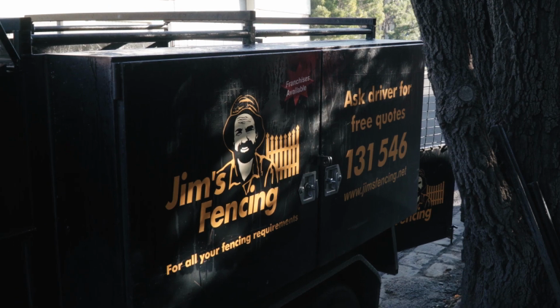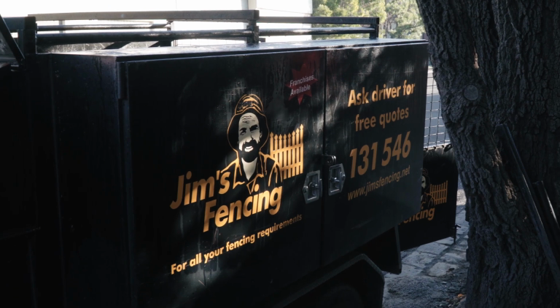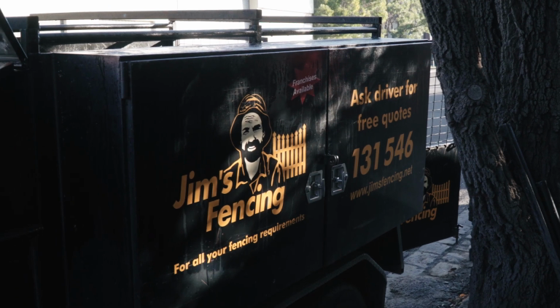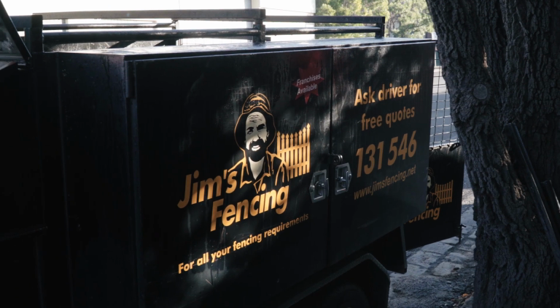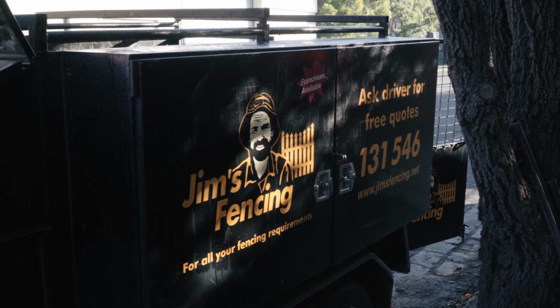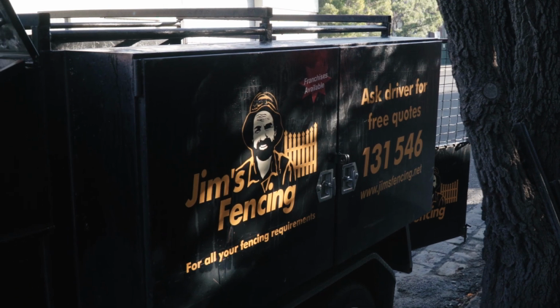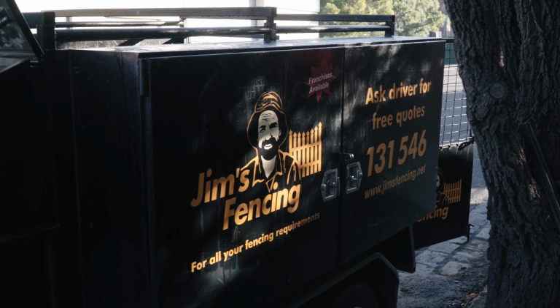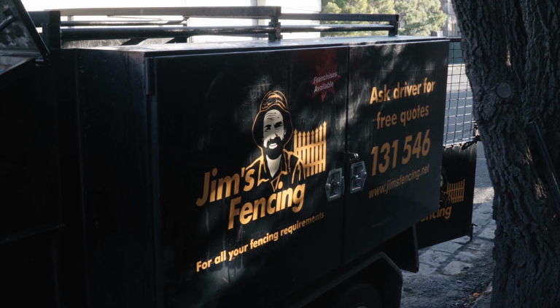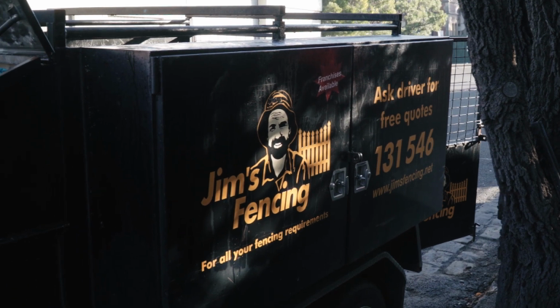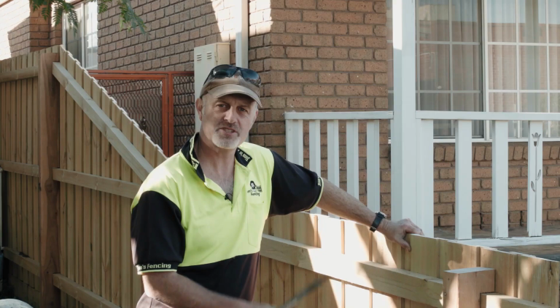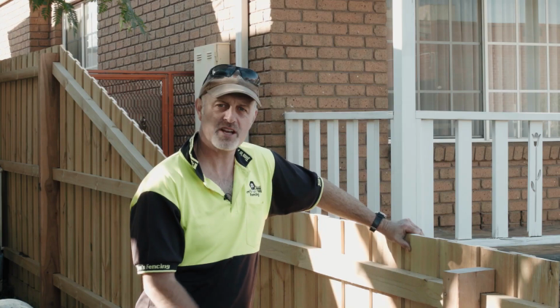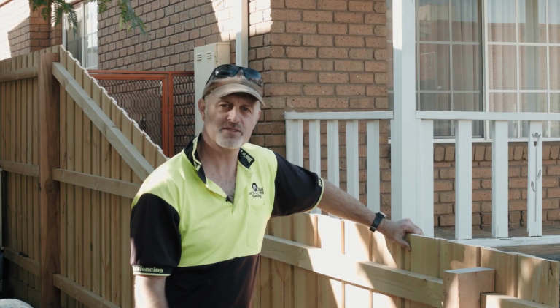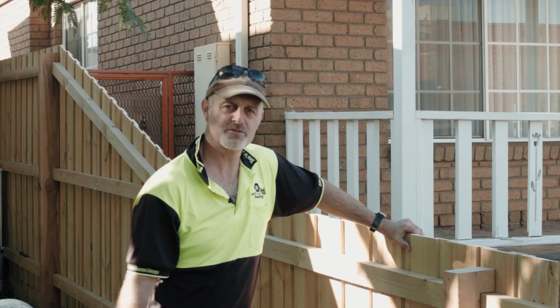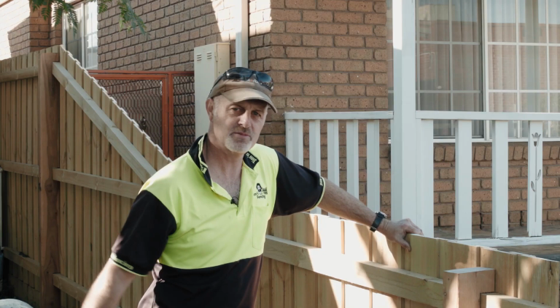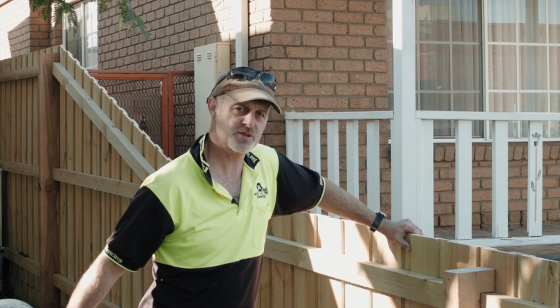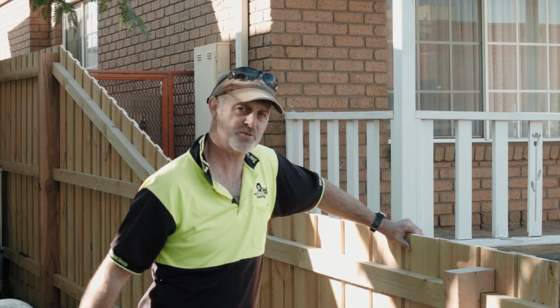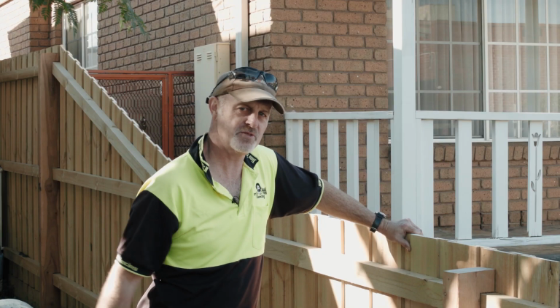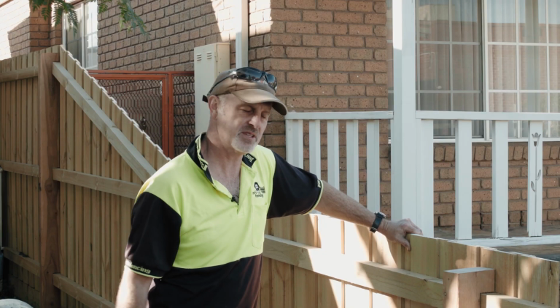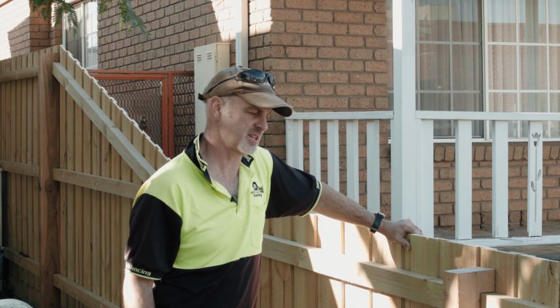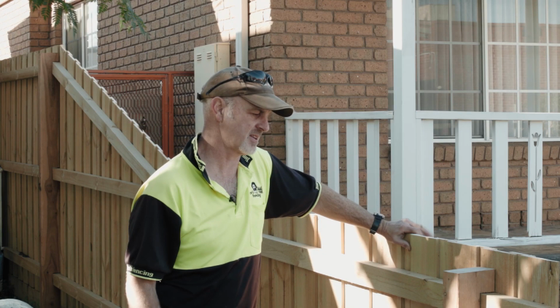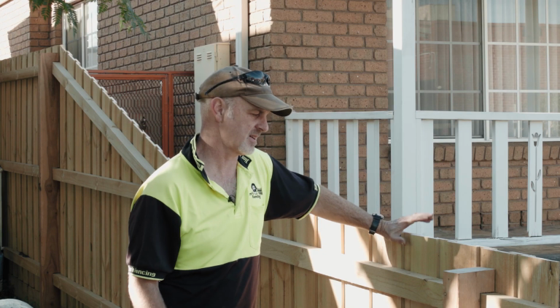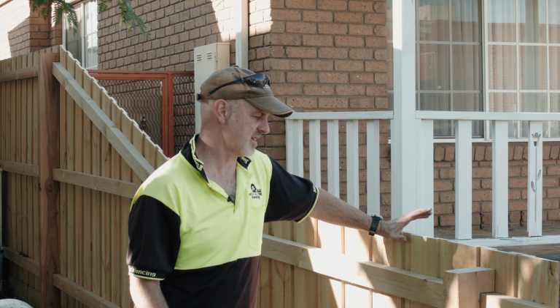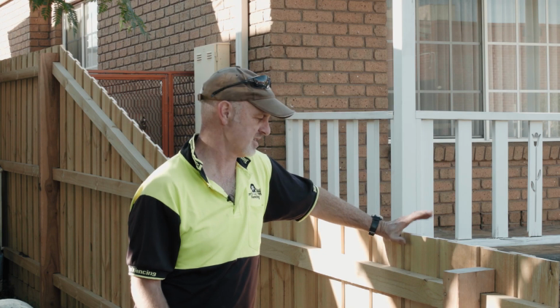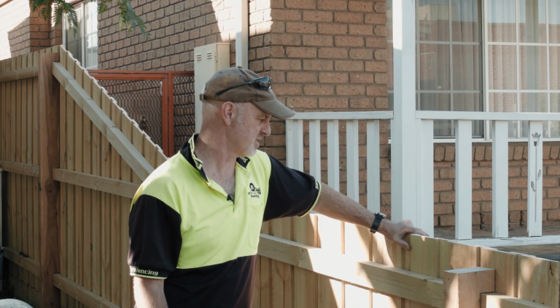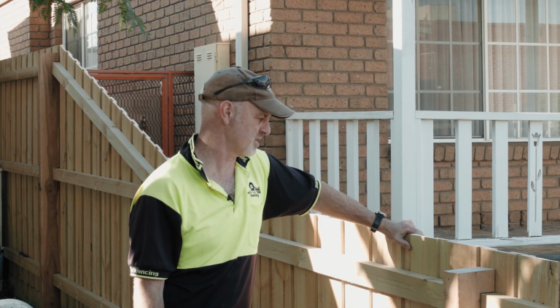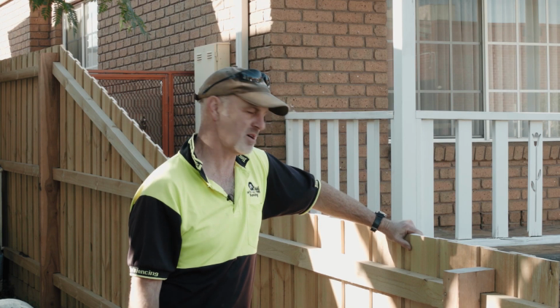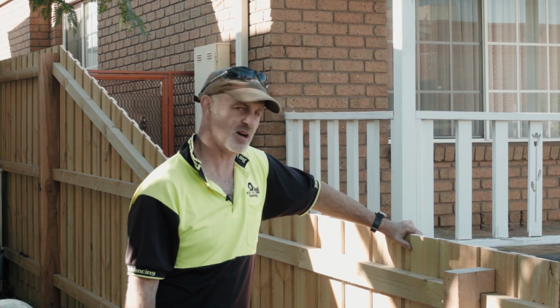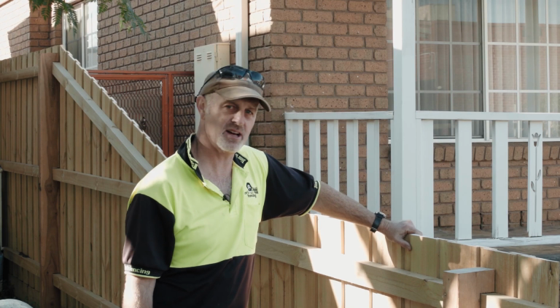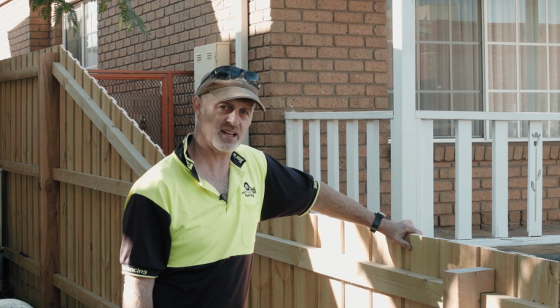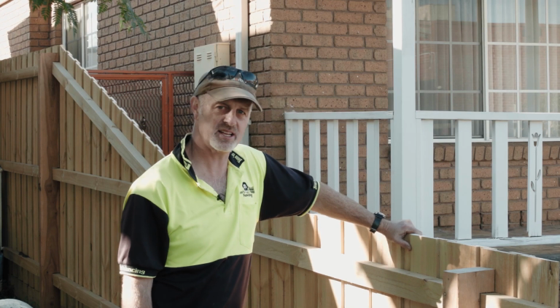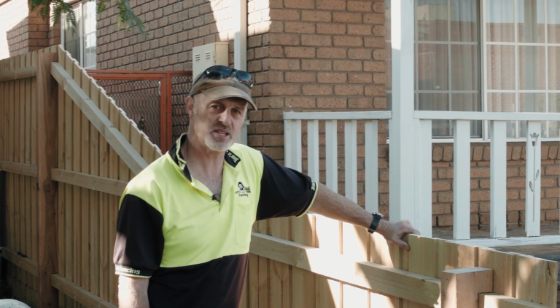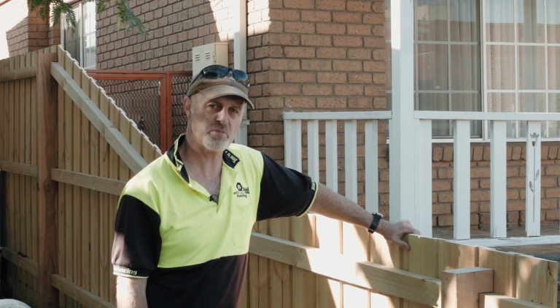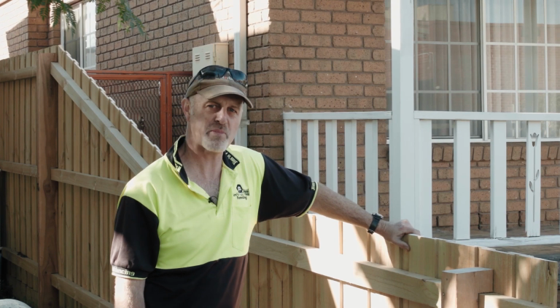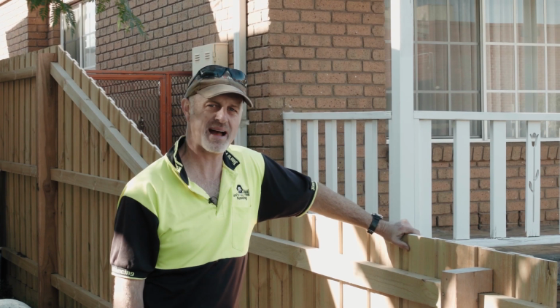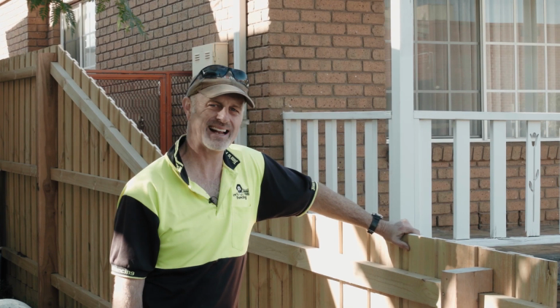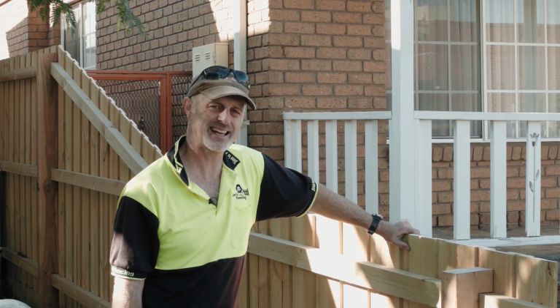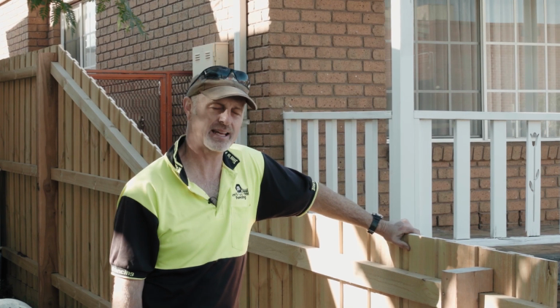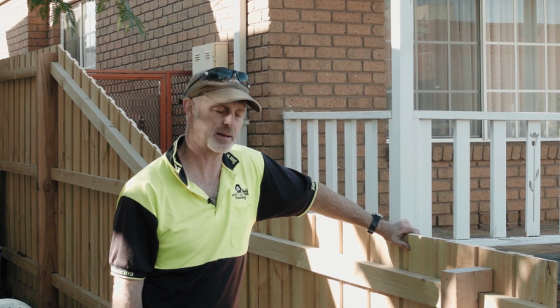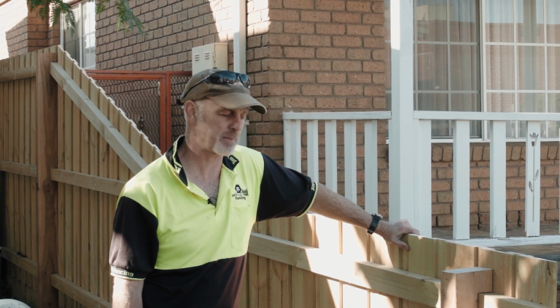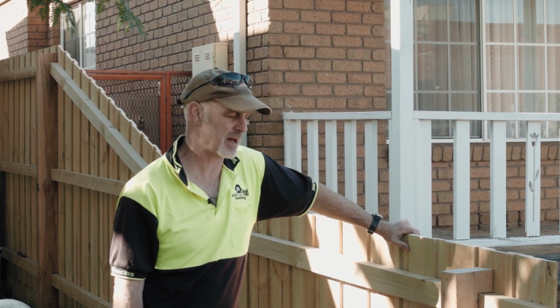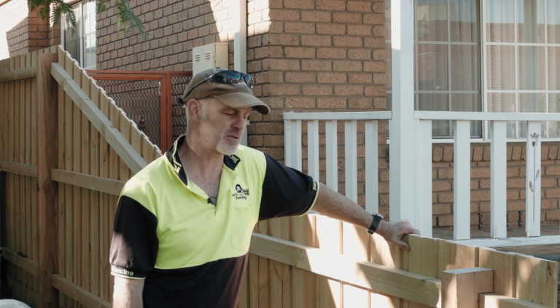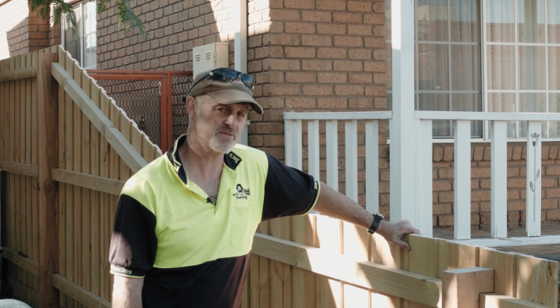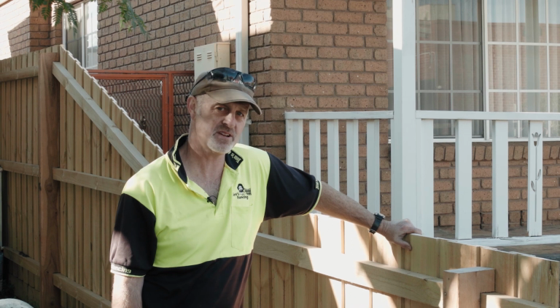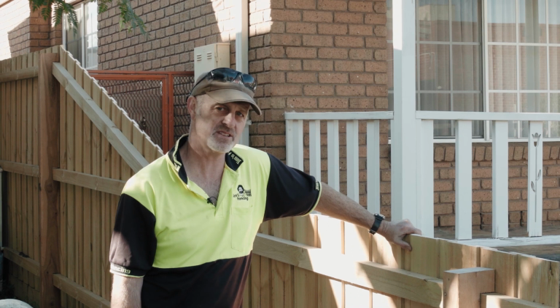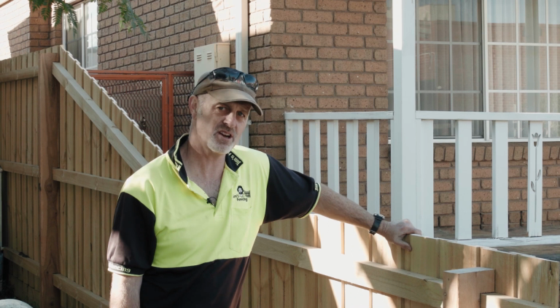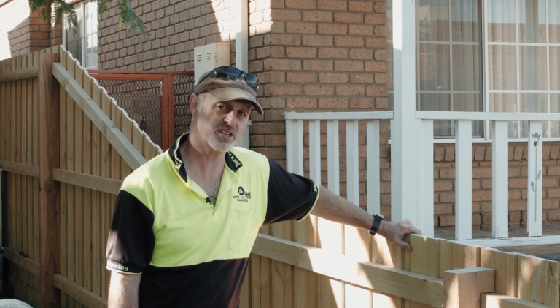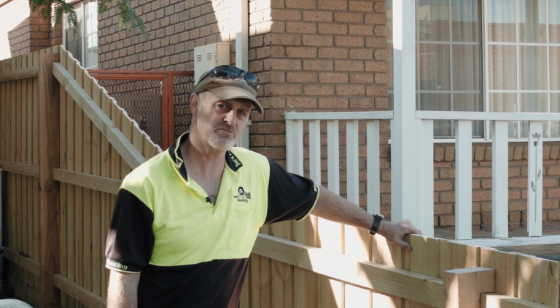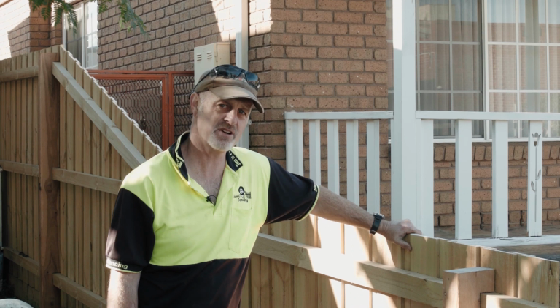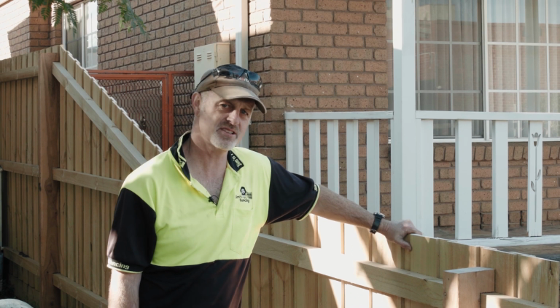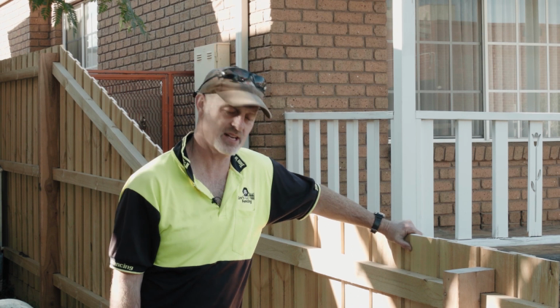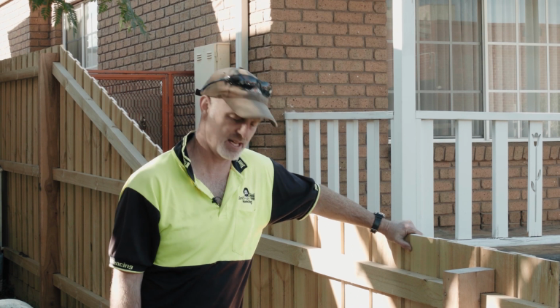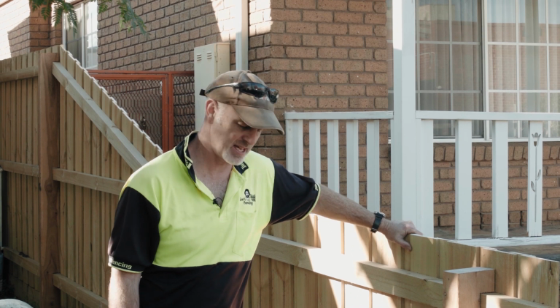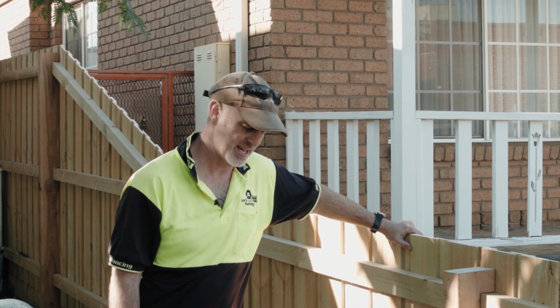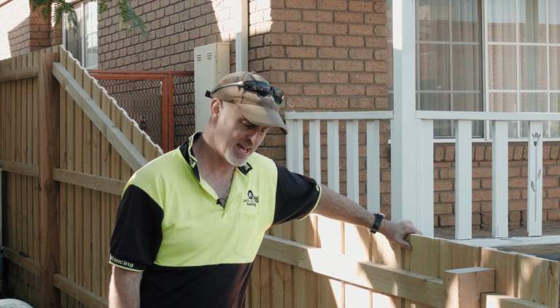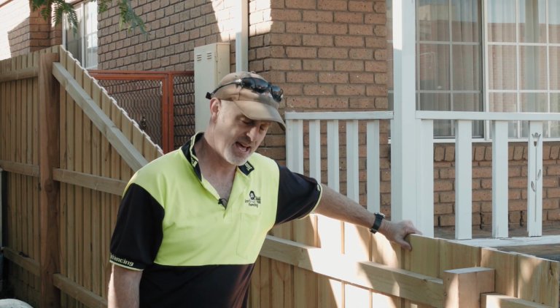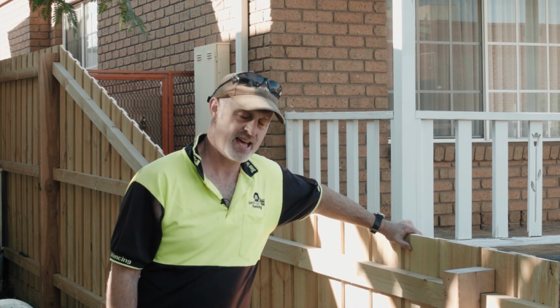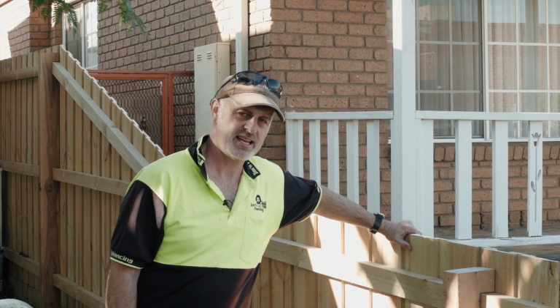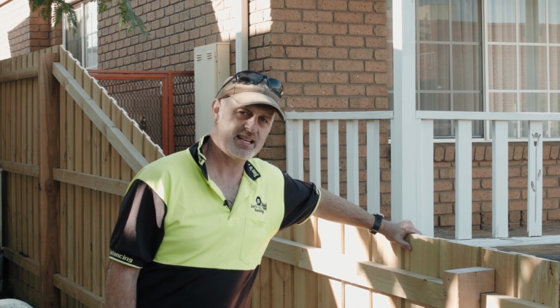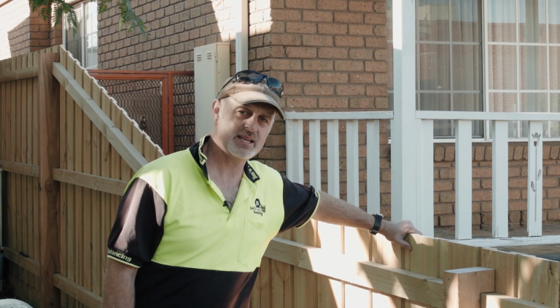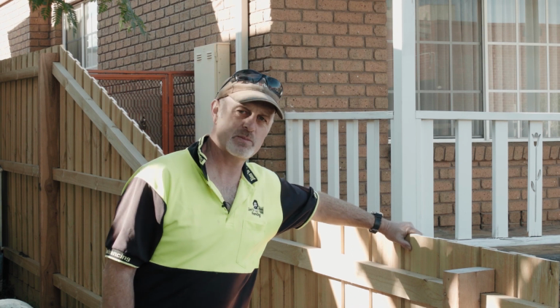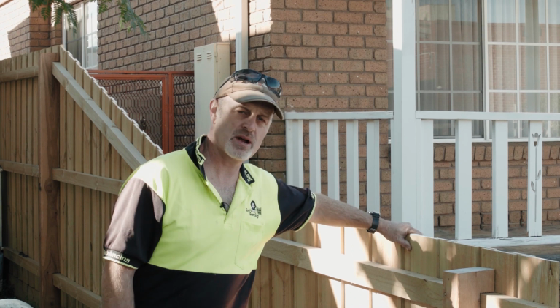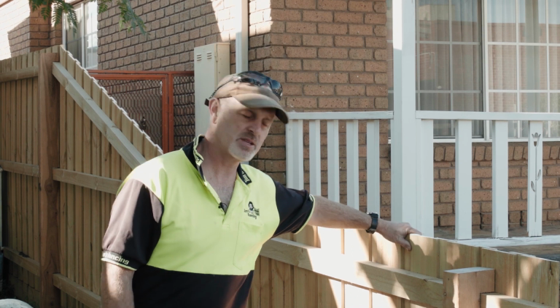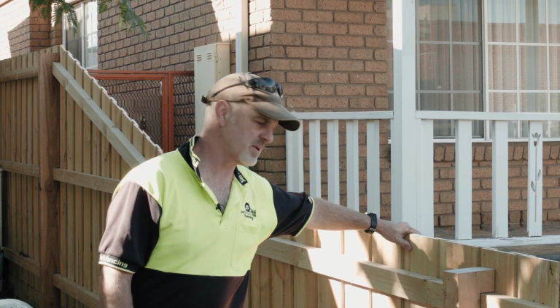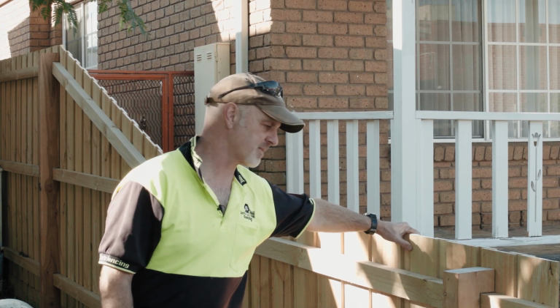G'day guys, my name's Justin from Jim's Fencing. This is a timber paling boundary fence that I did recently in Brunswick.